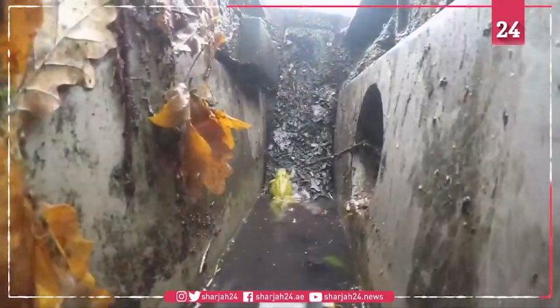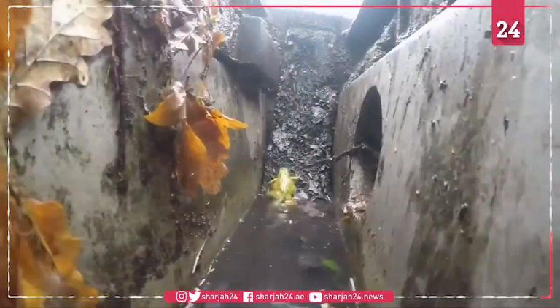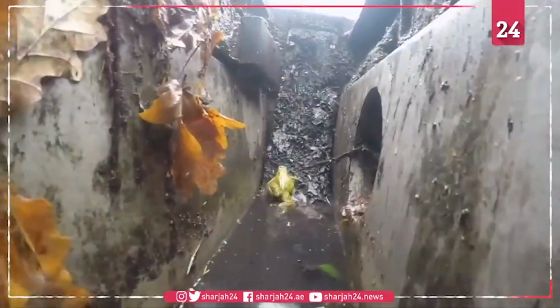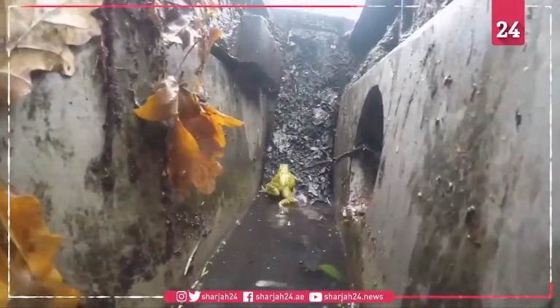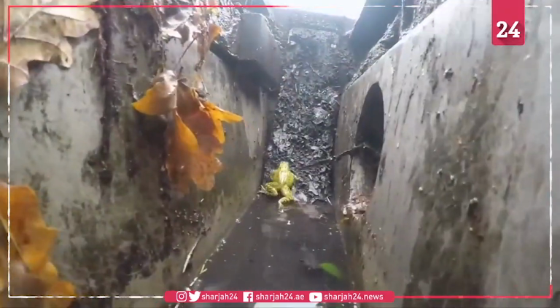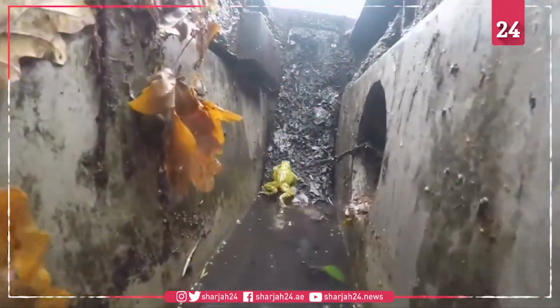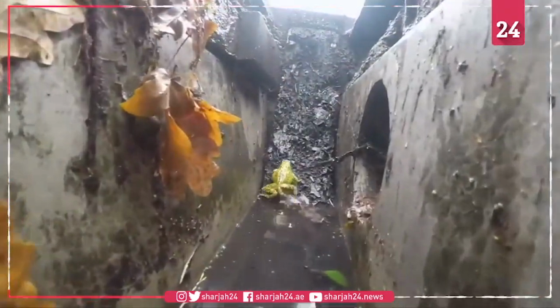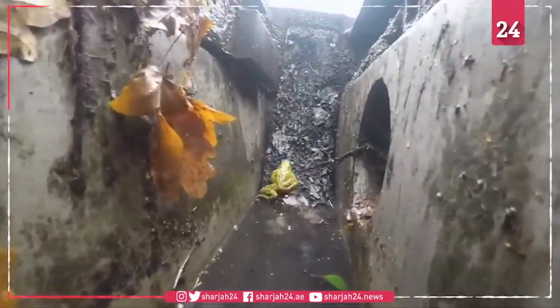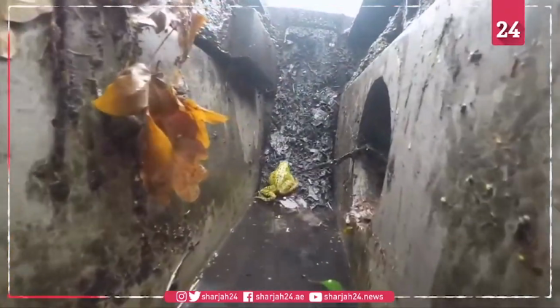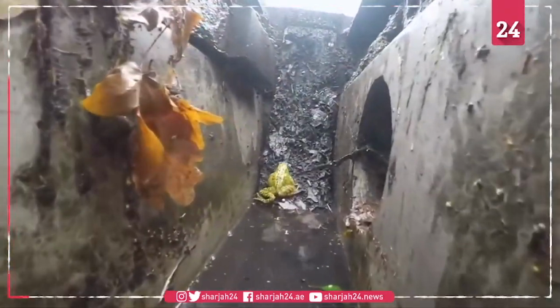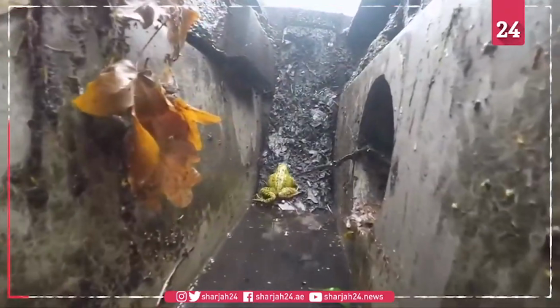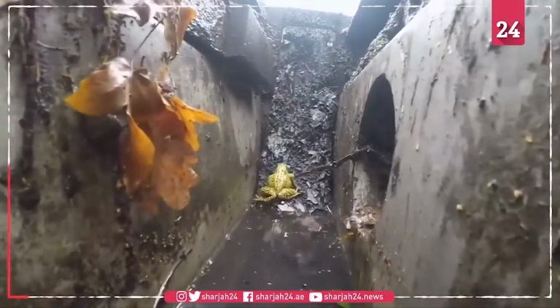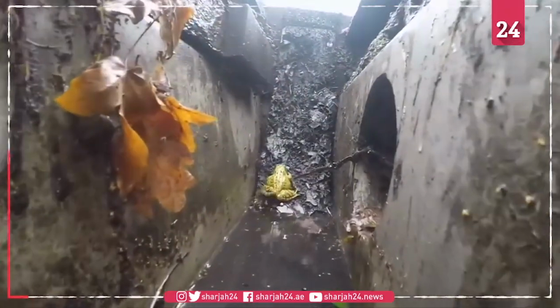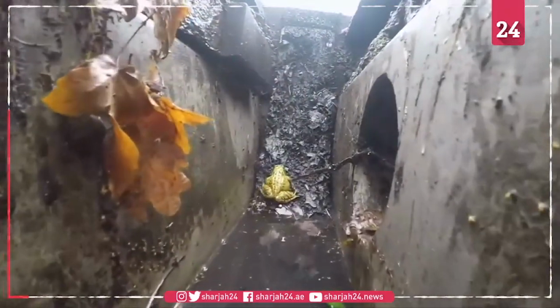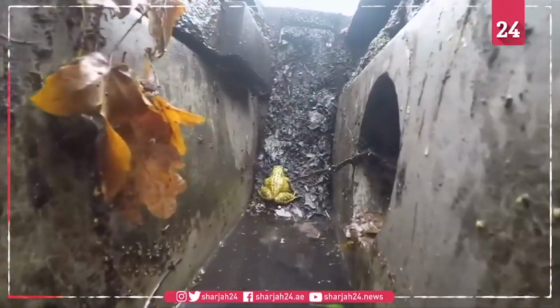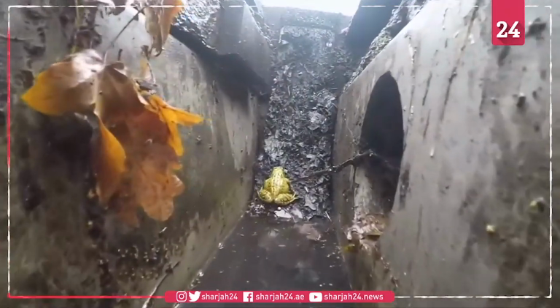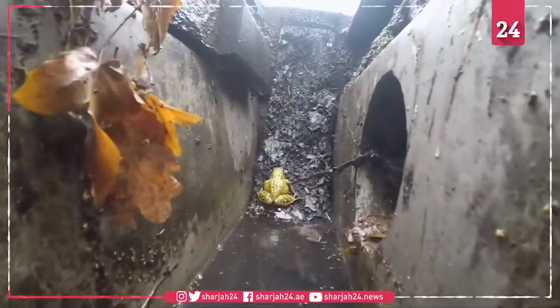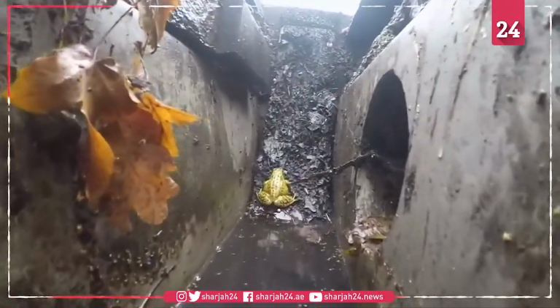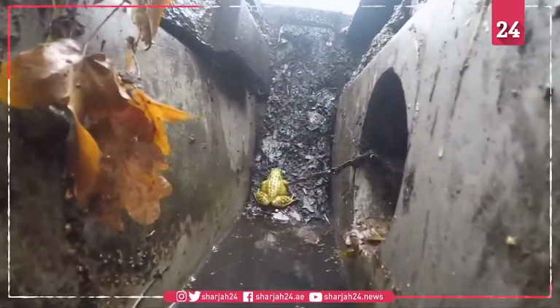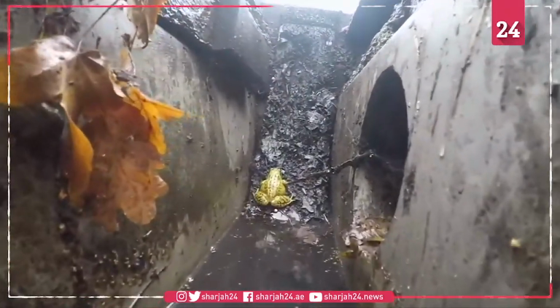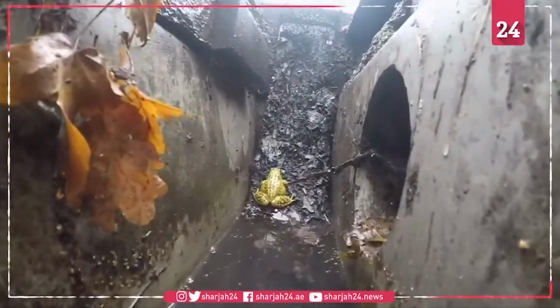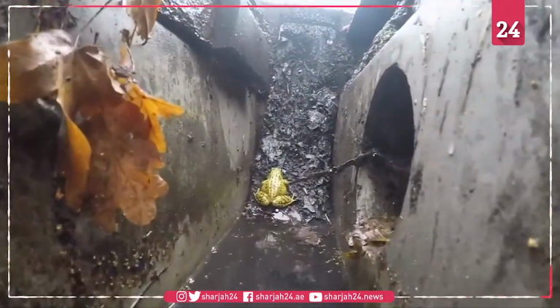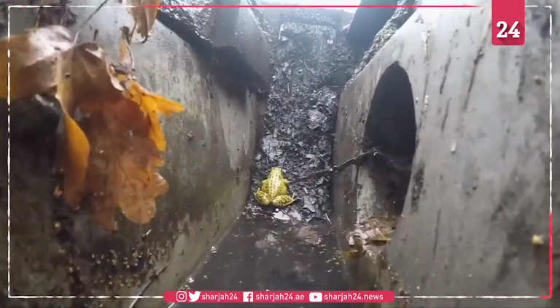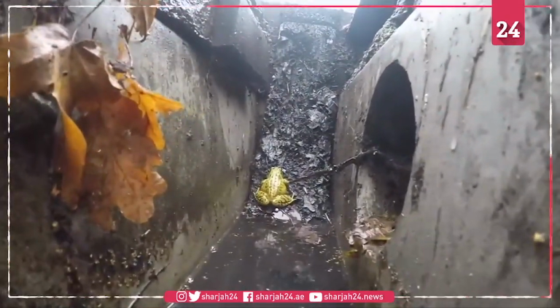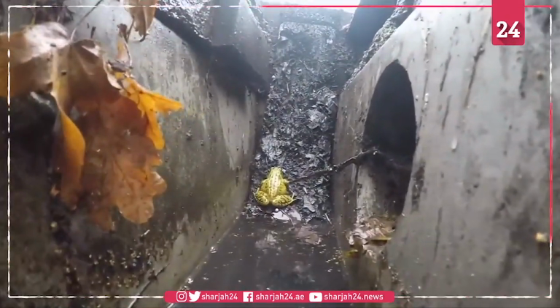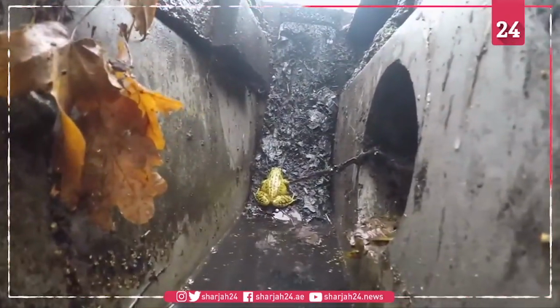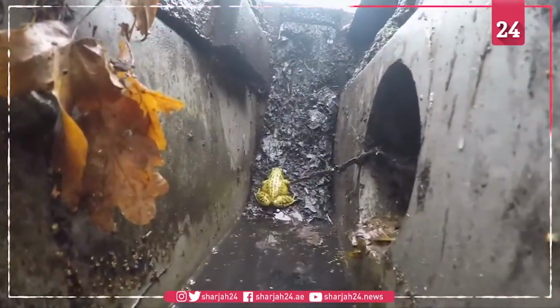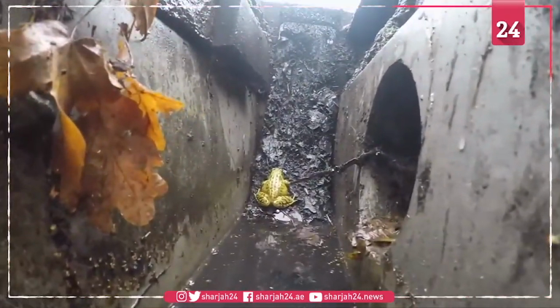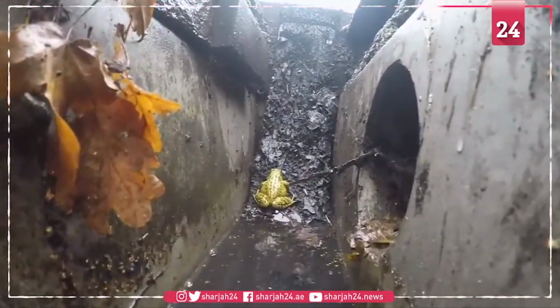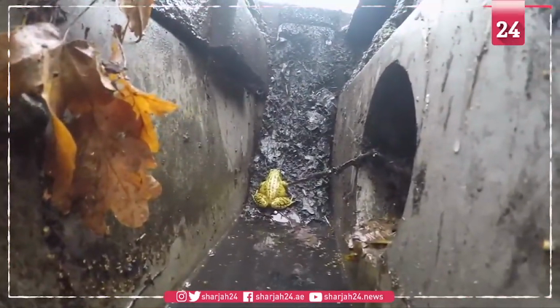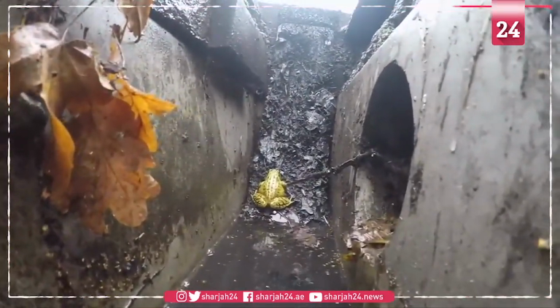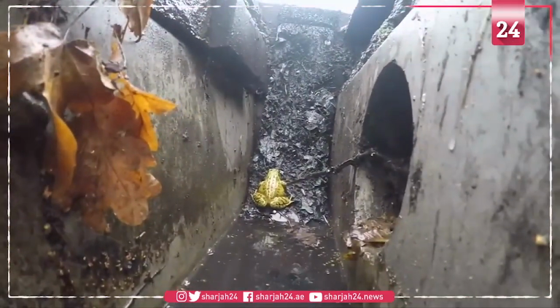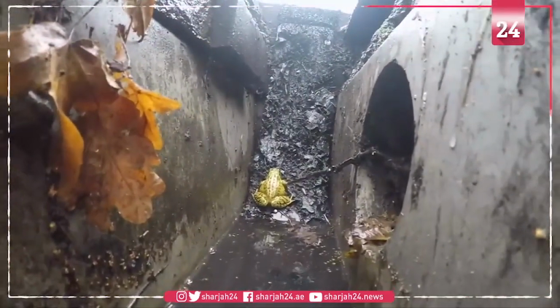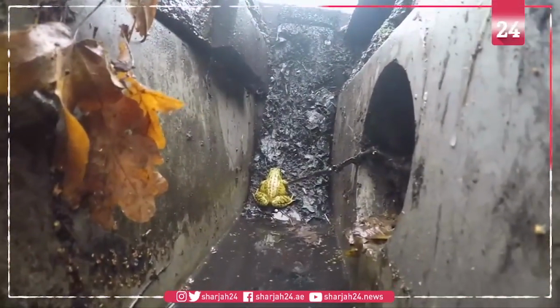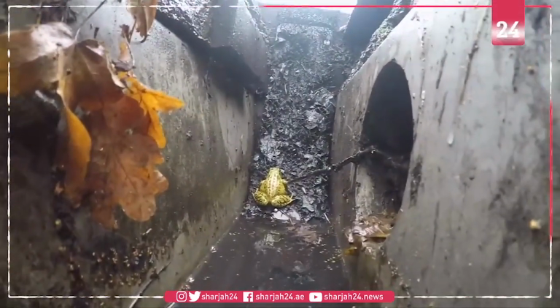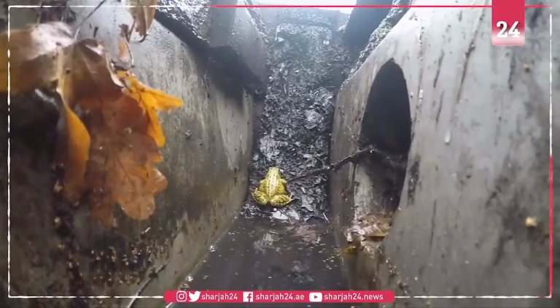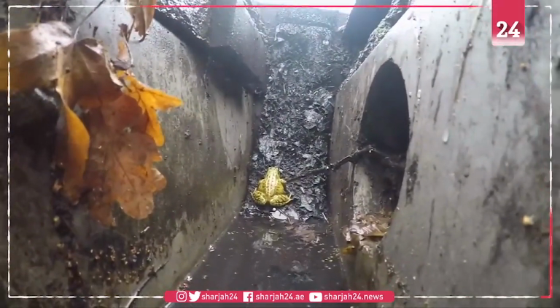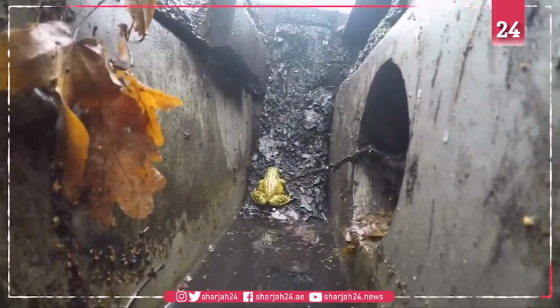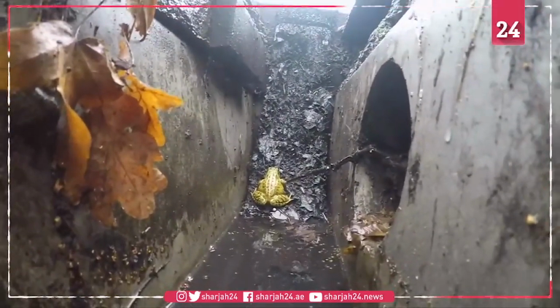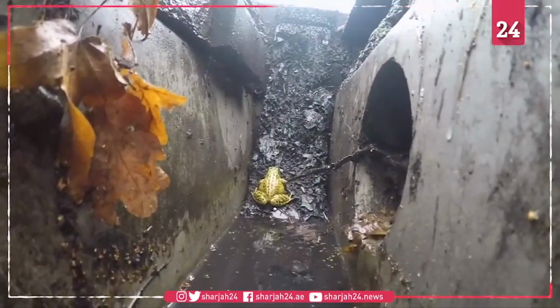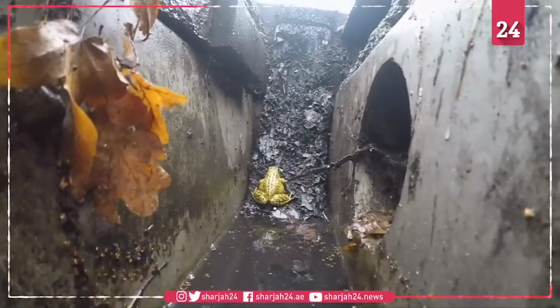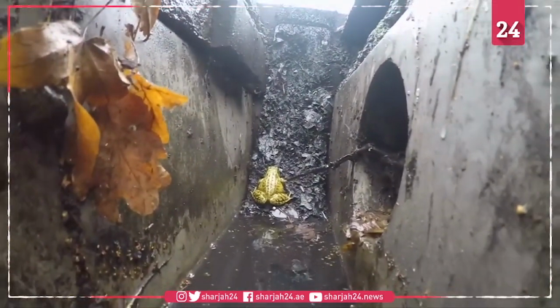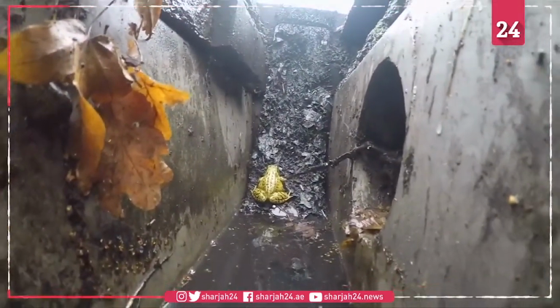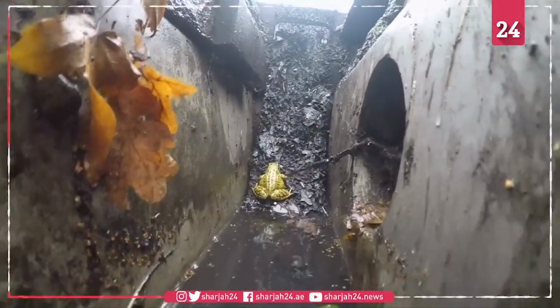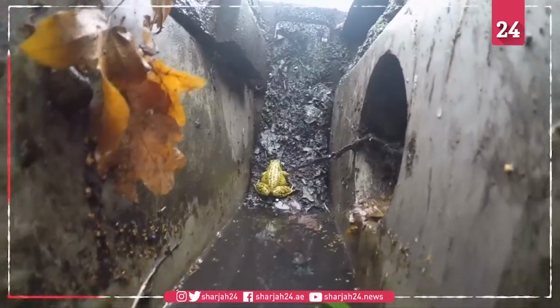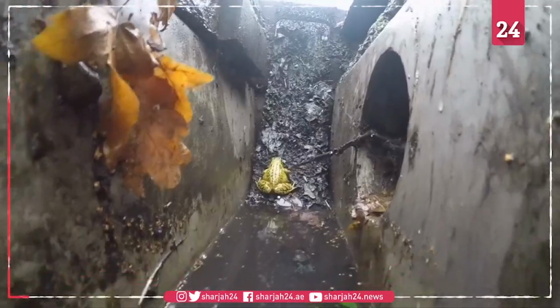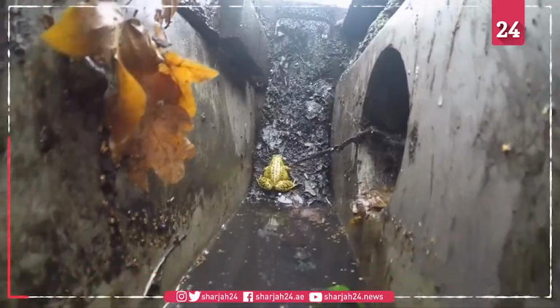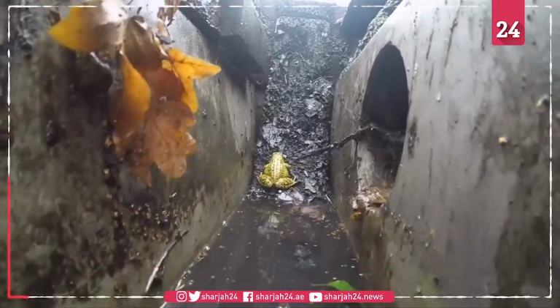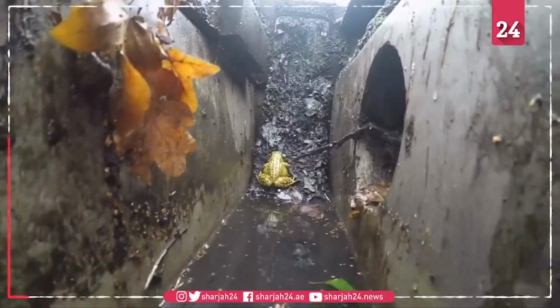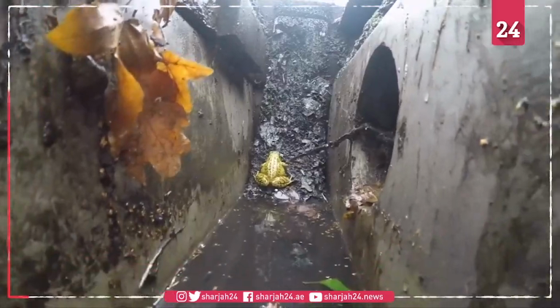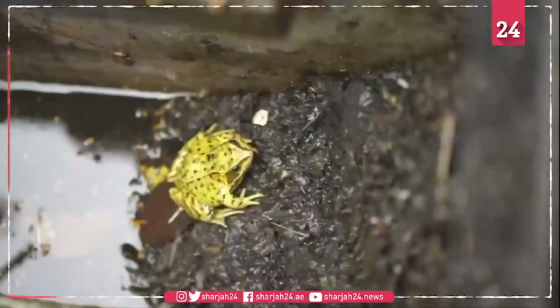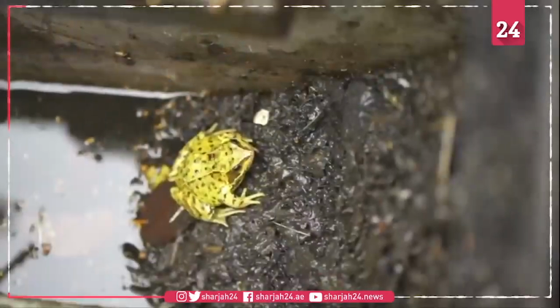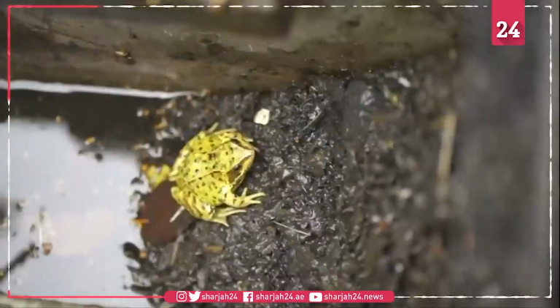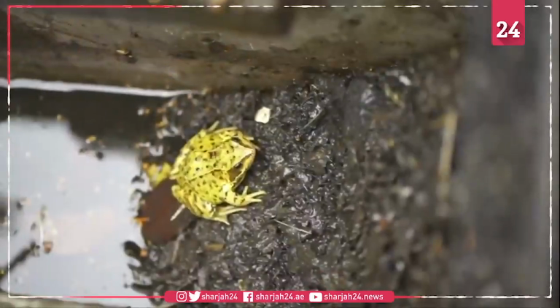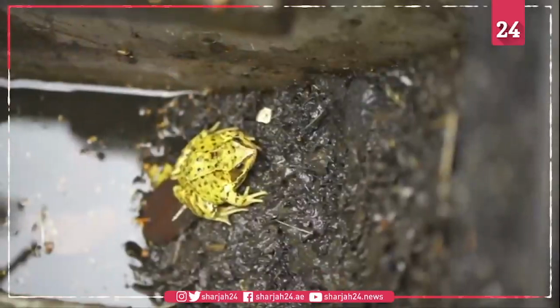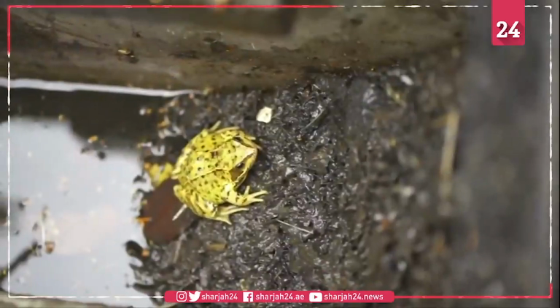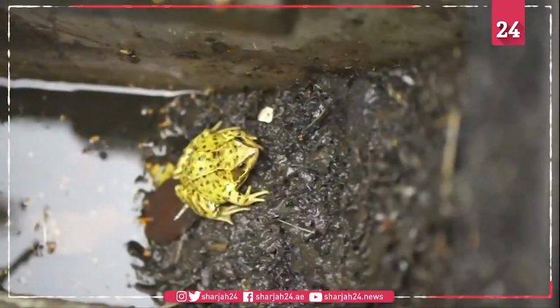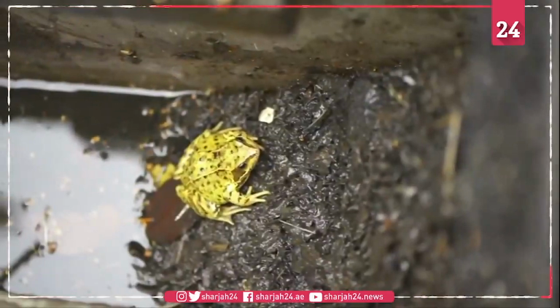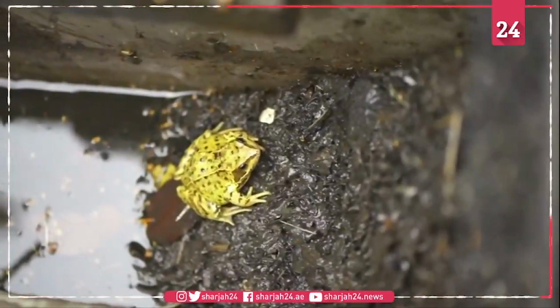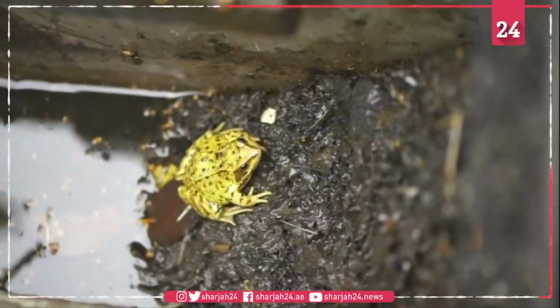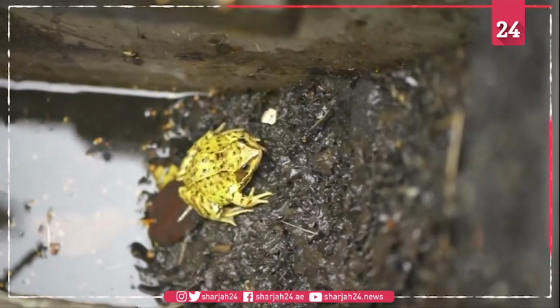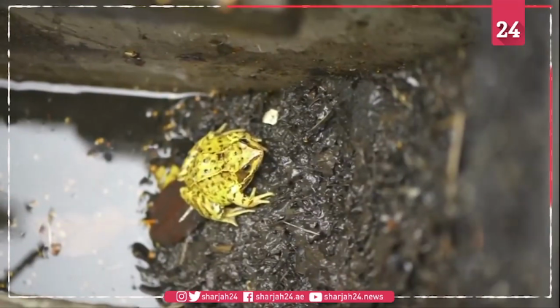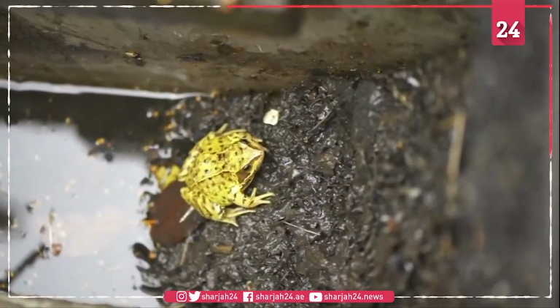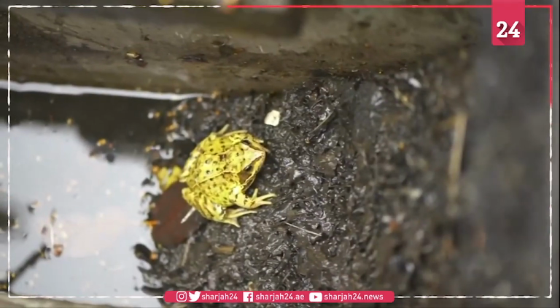The group says they've seen a marked reduction in gullipot prisoners since installing a number of ladders near to breeding pools.